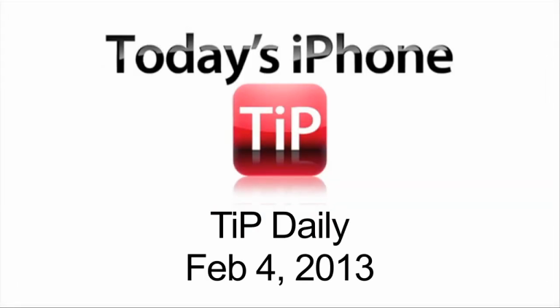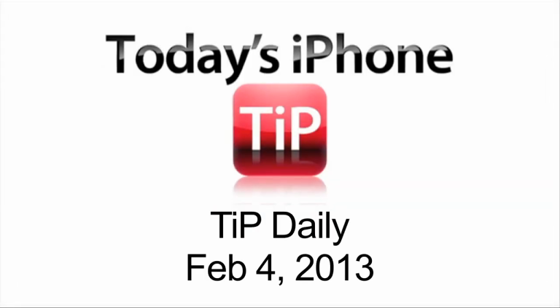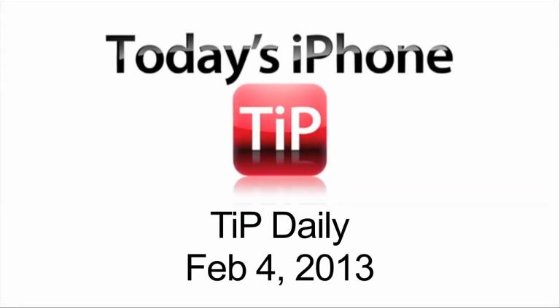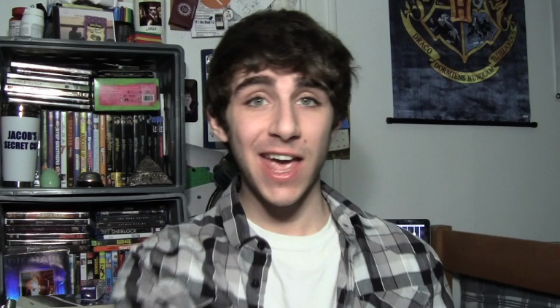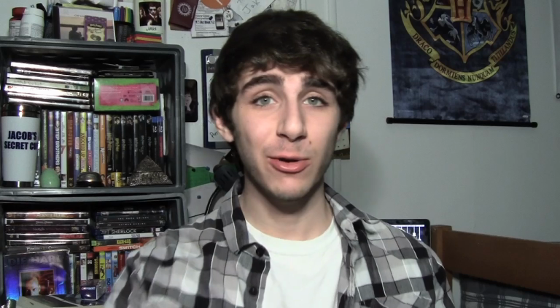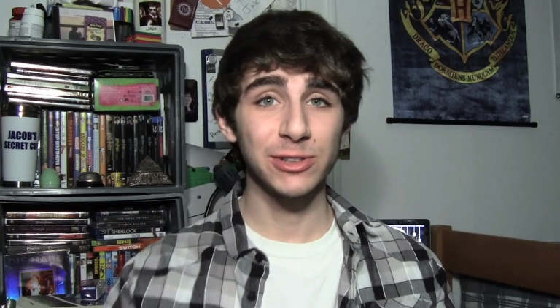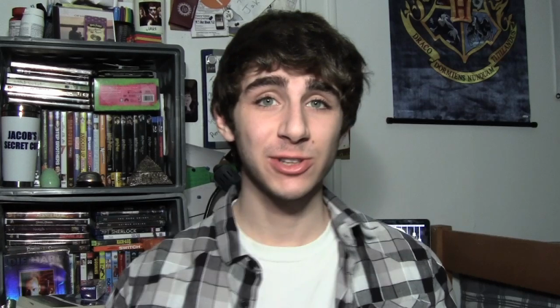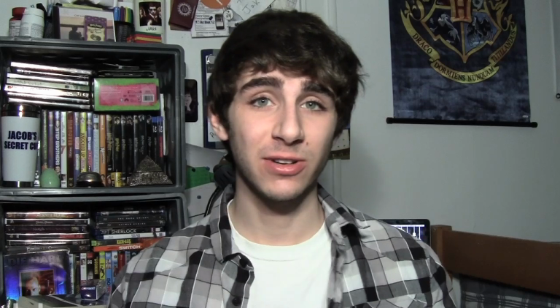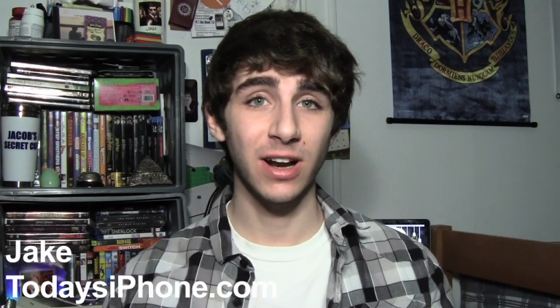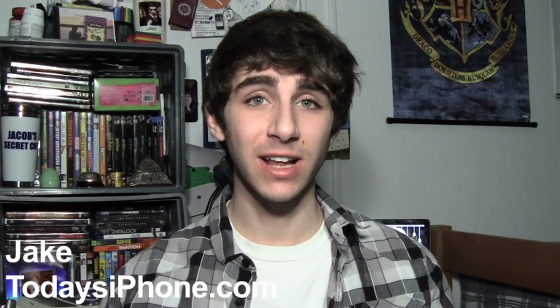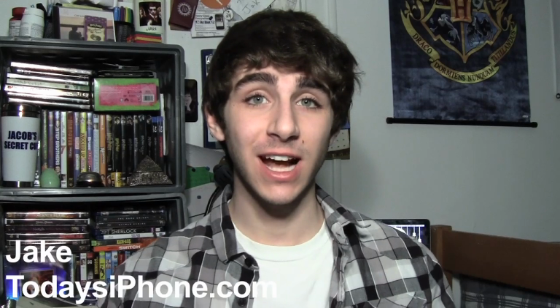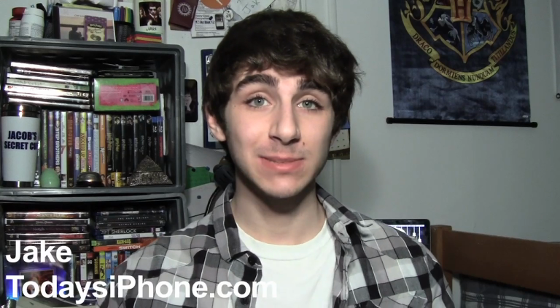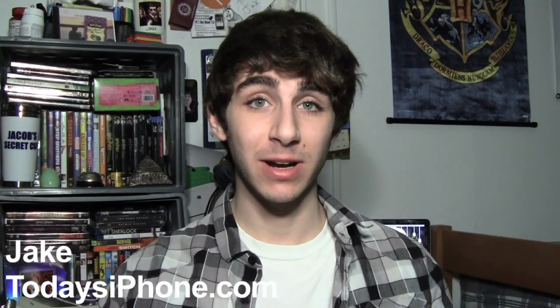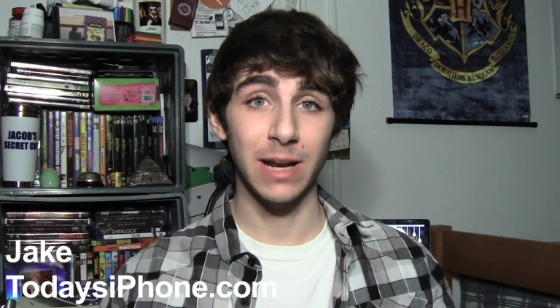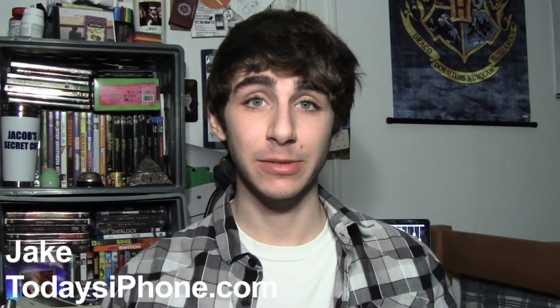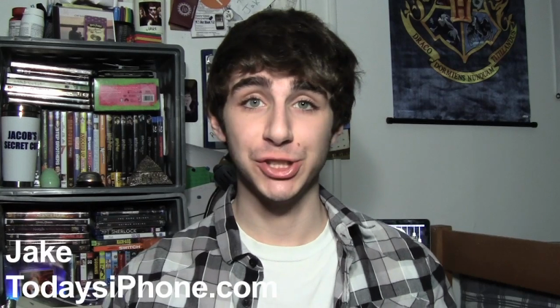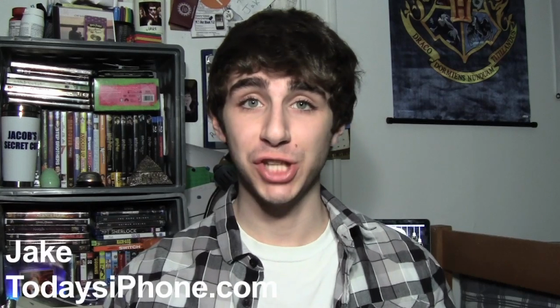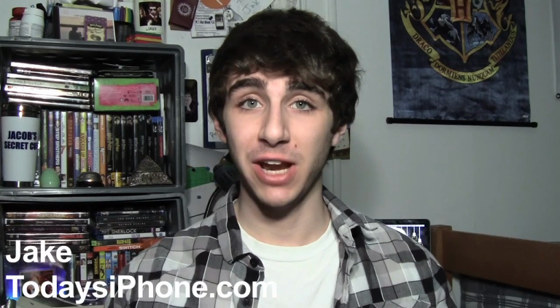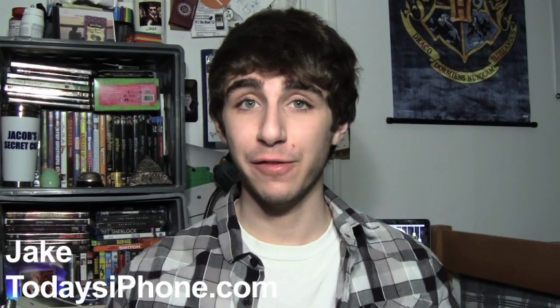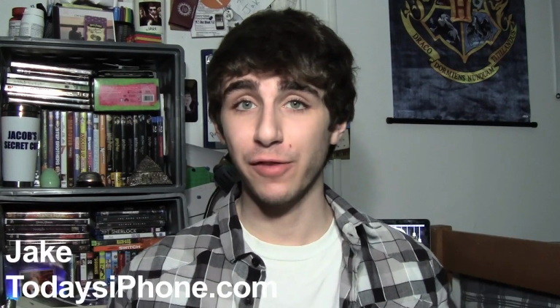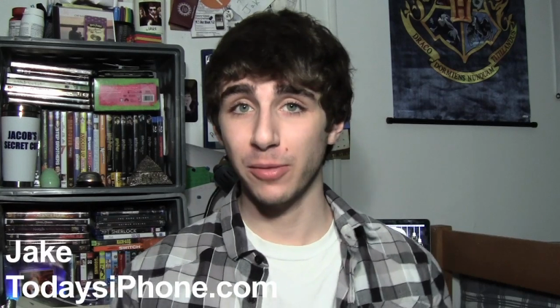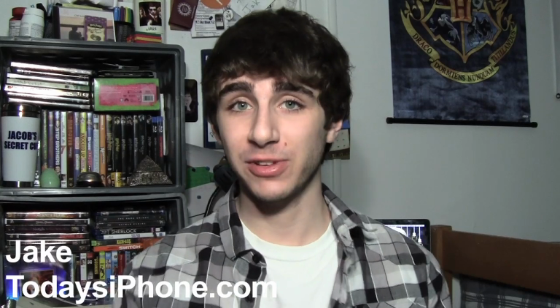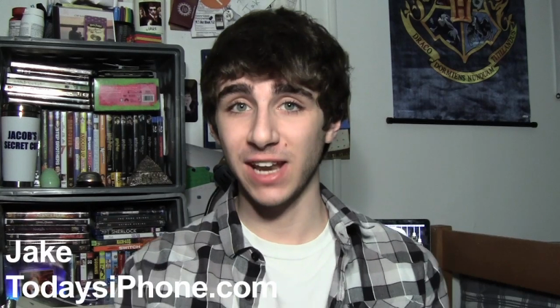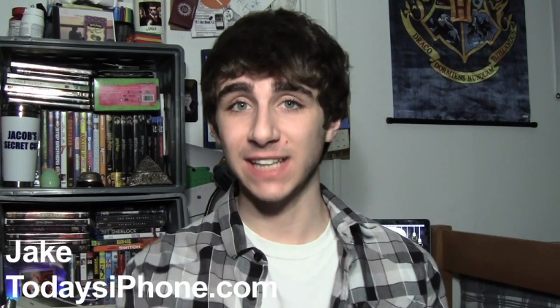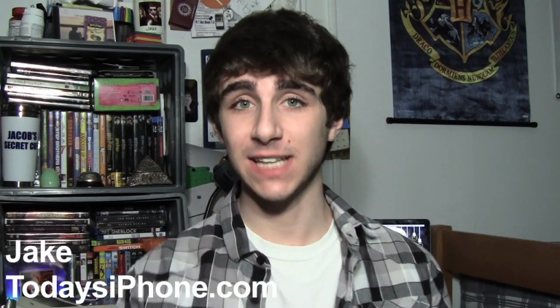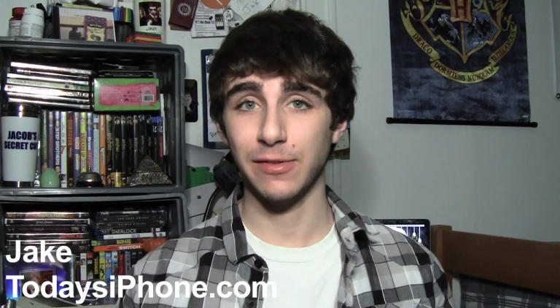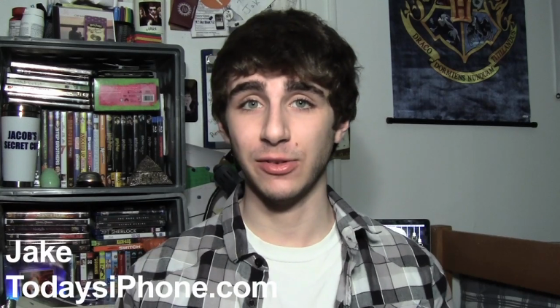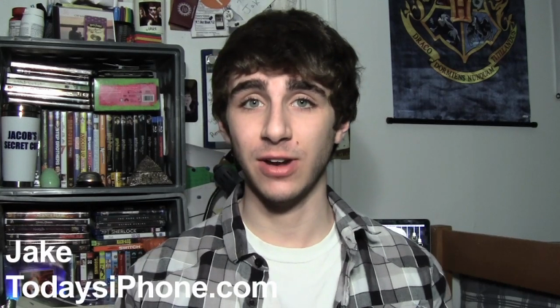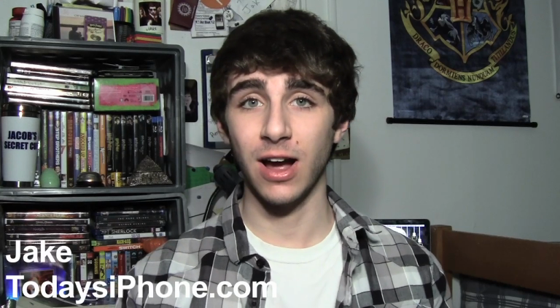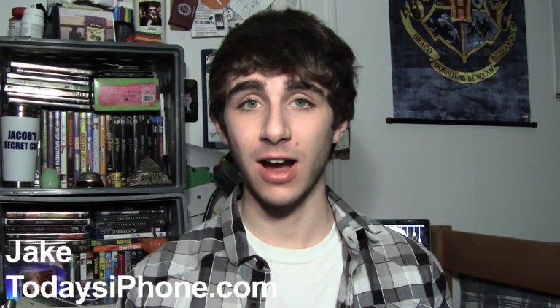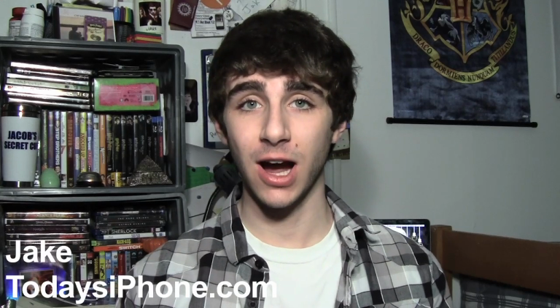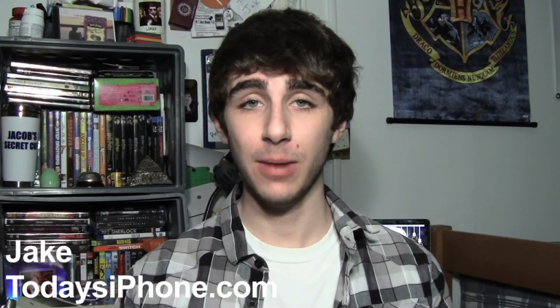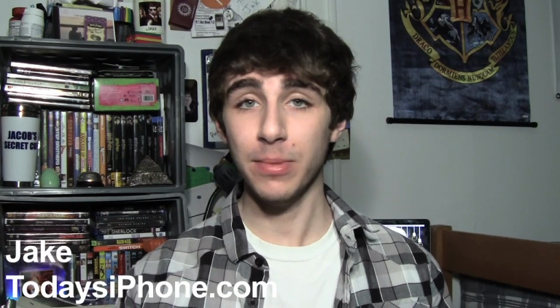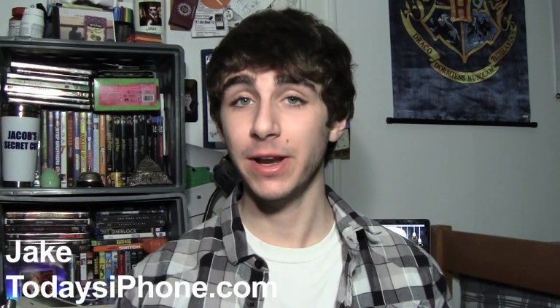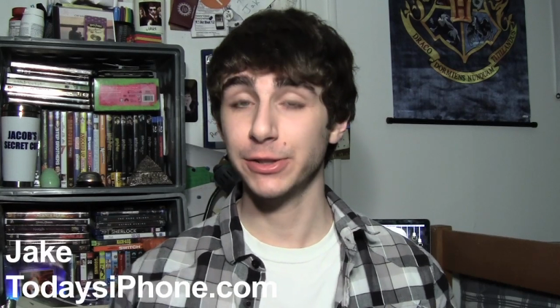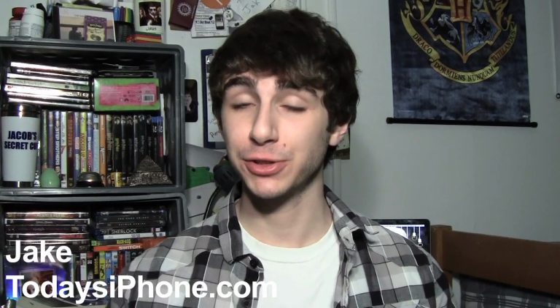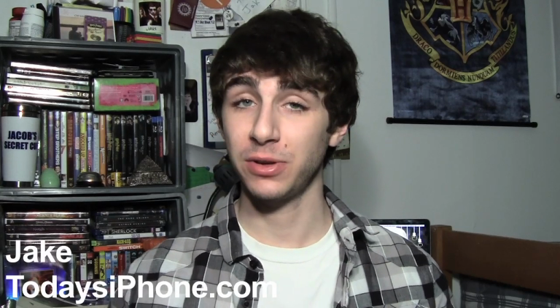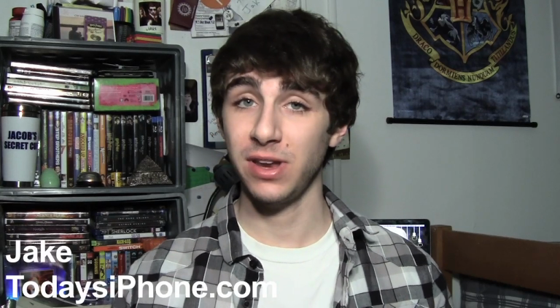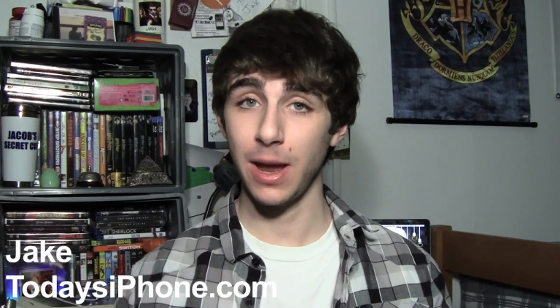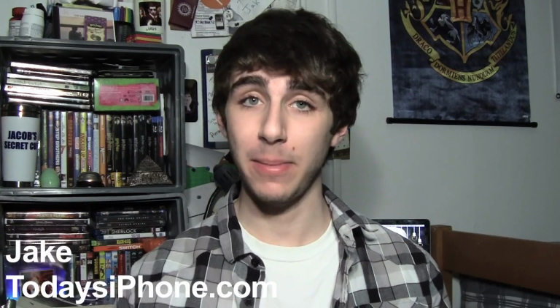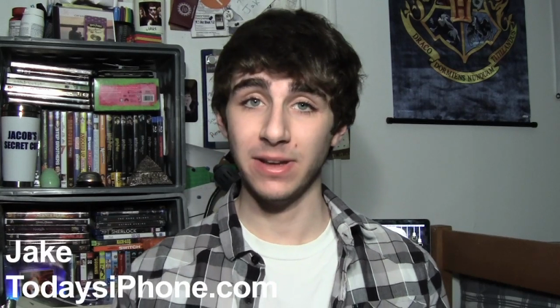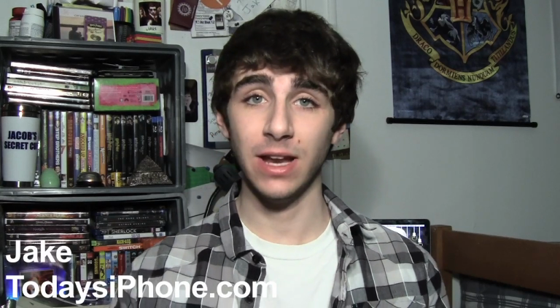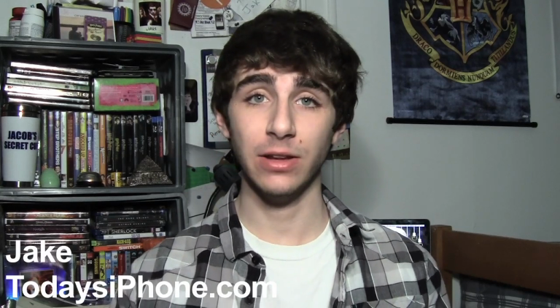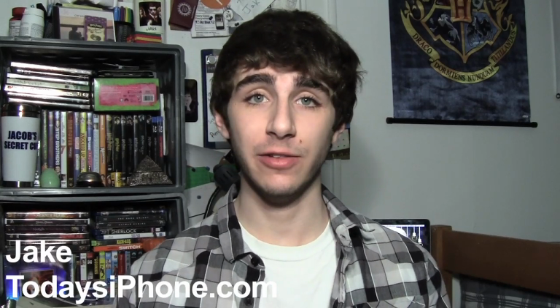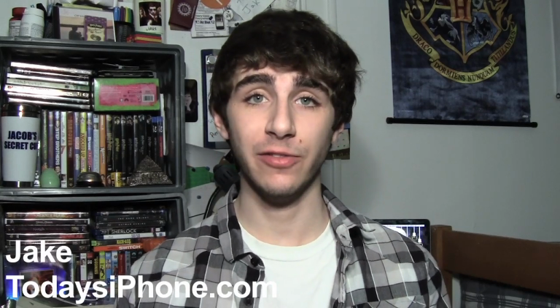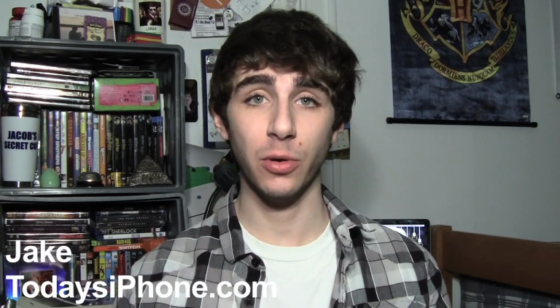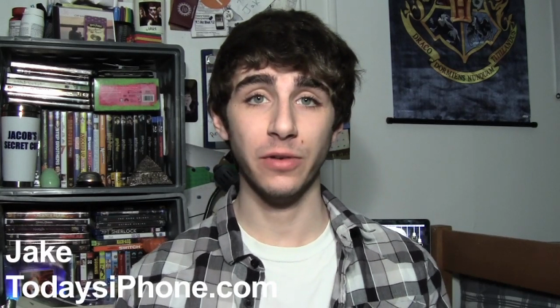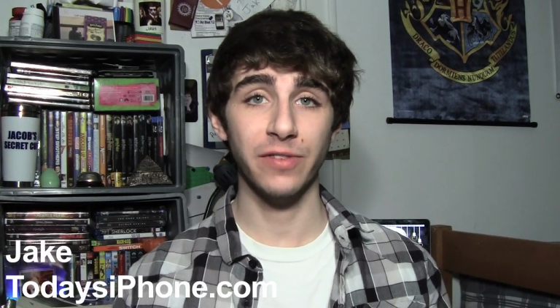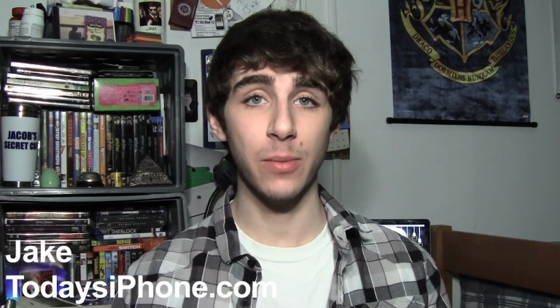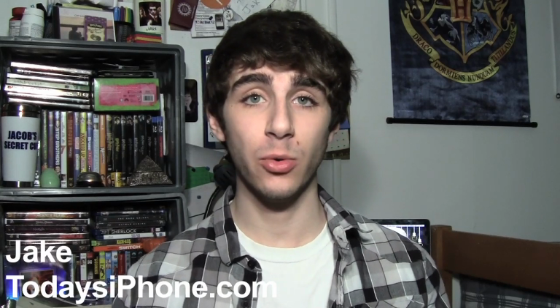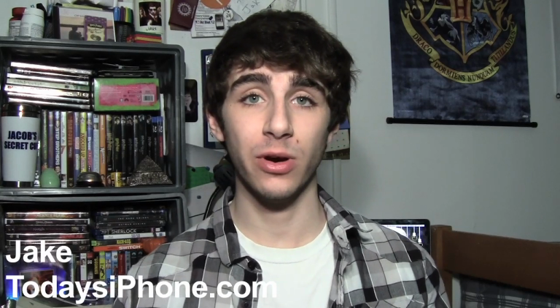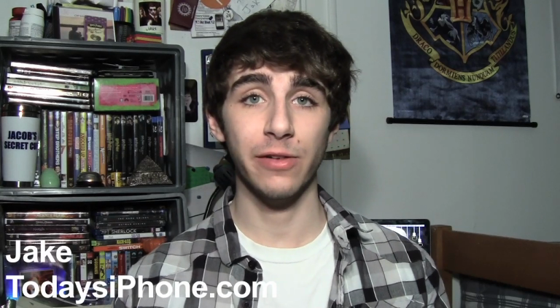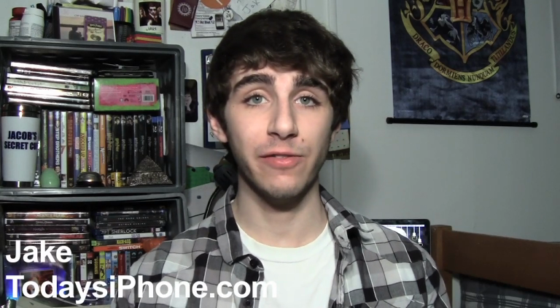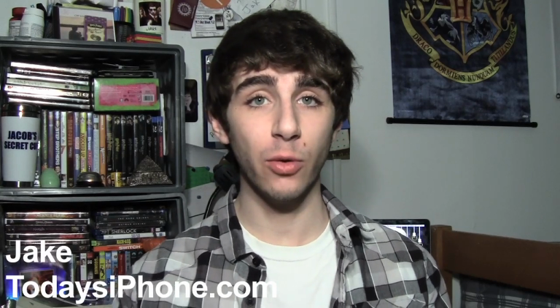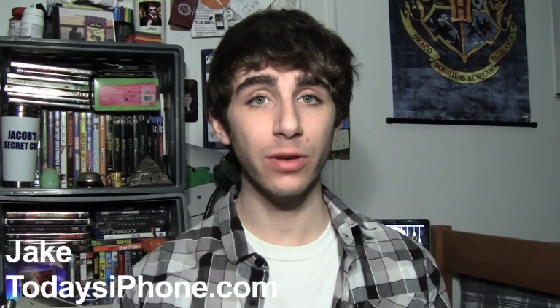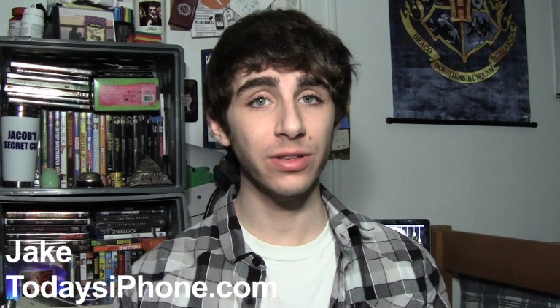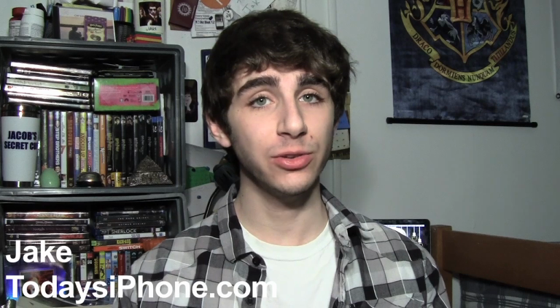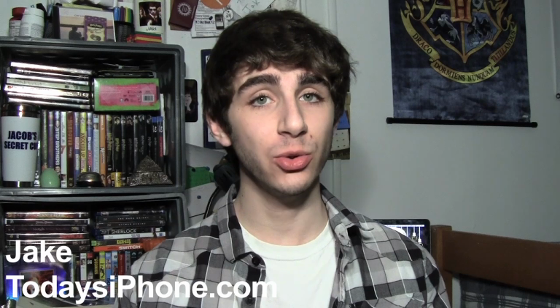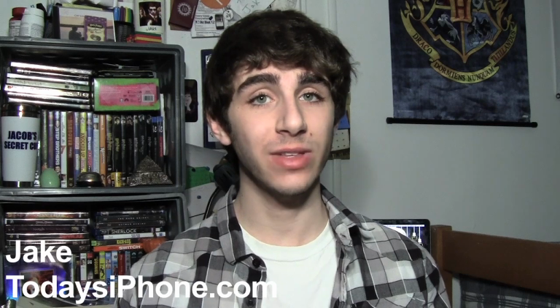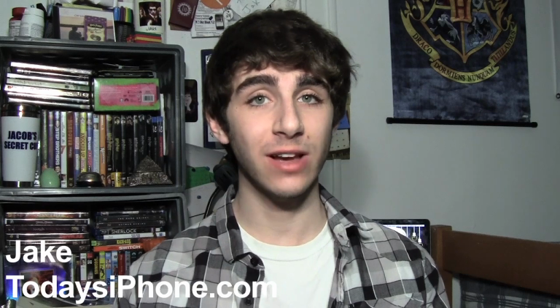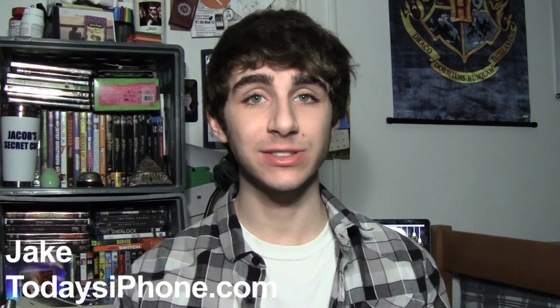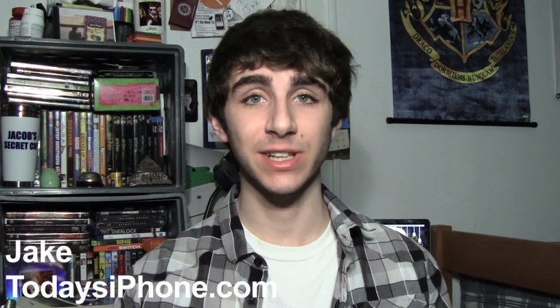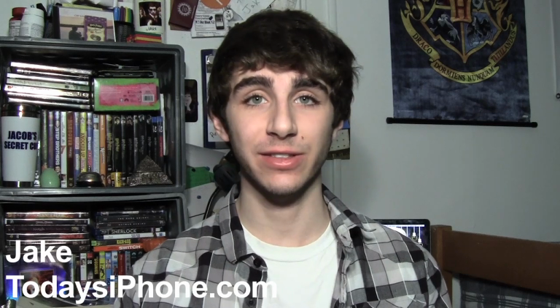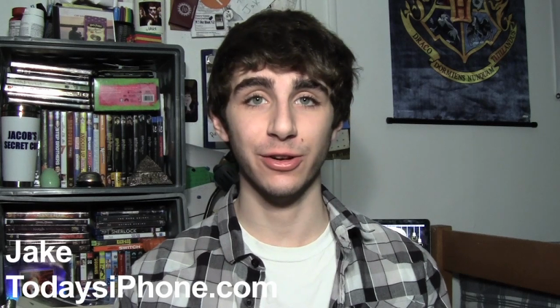Hey, what's going on guys, my name is Jake from todaysiphone.com and here's your TIP daily for February 4th, 2013.